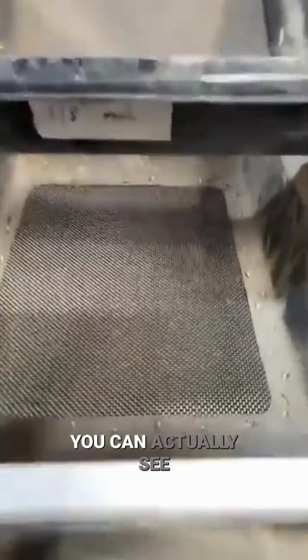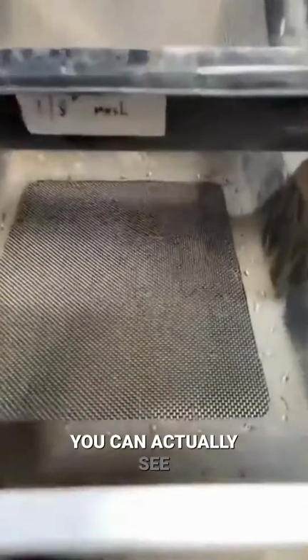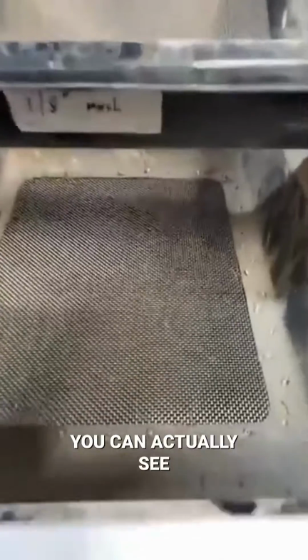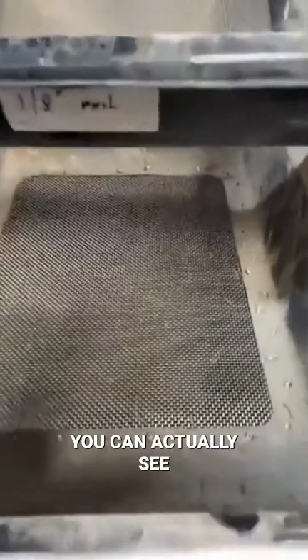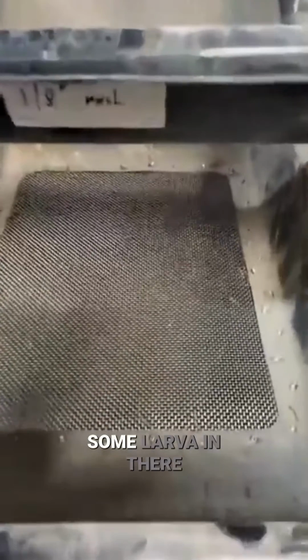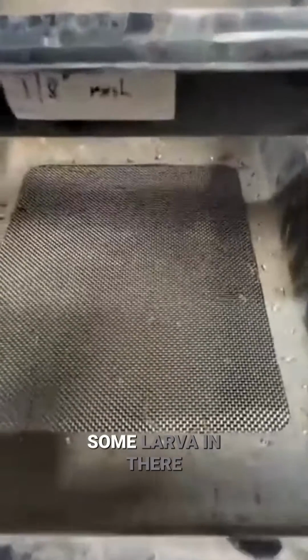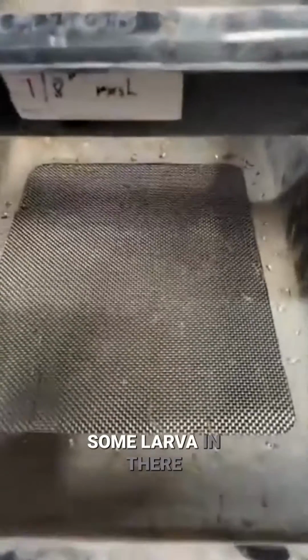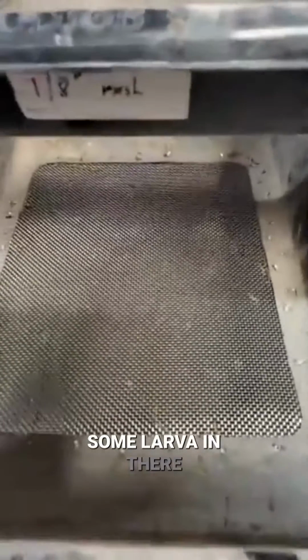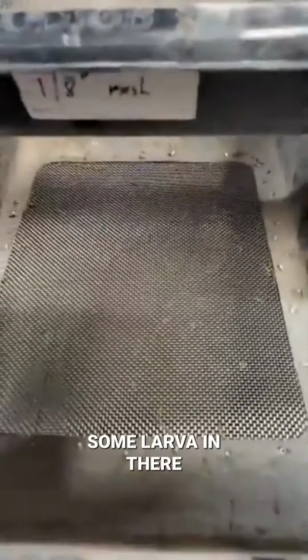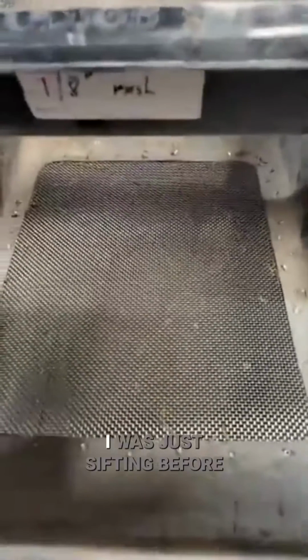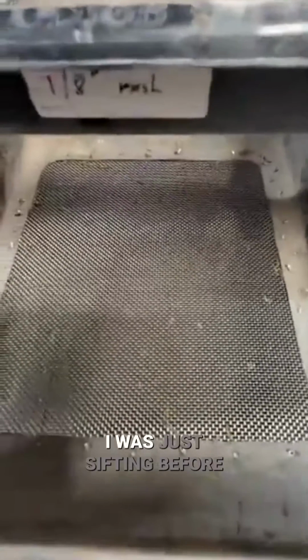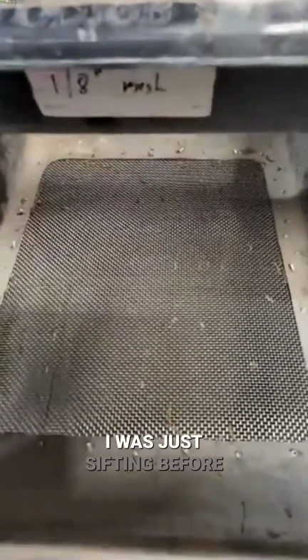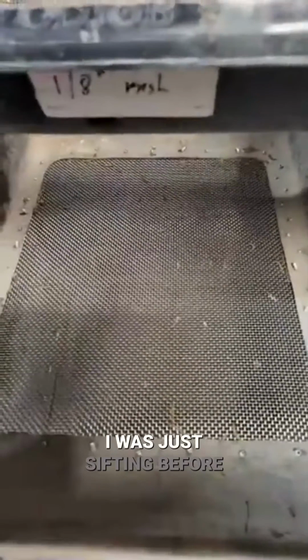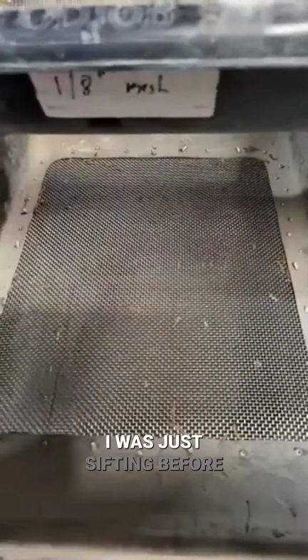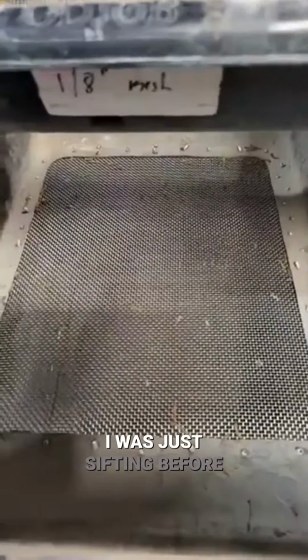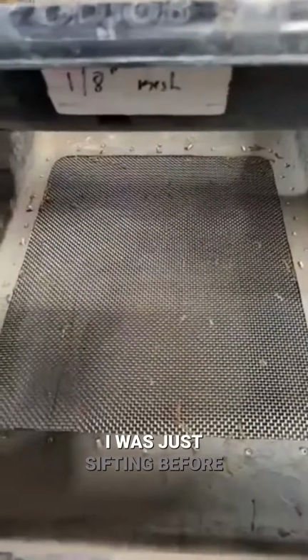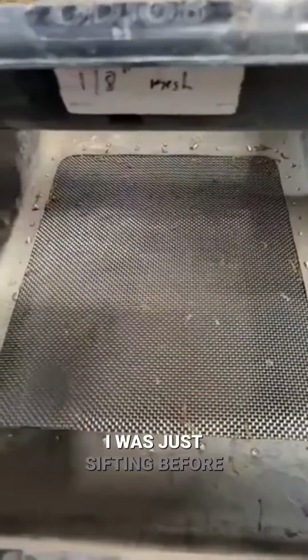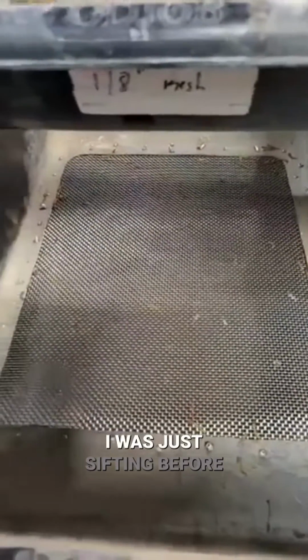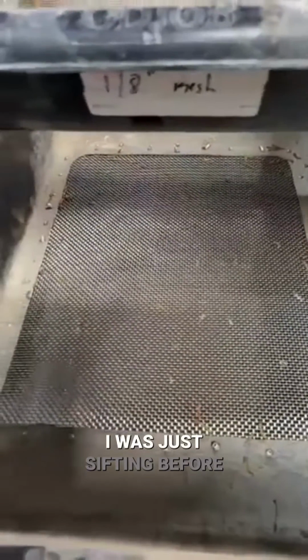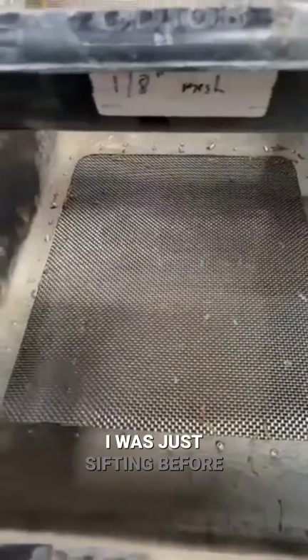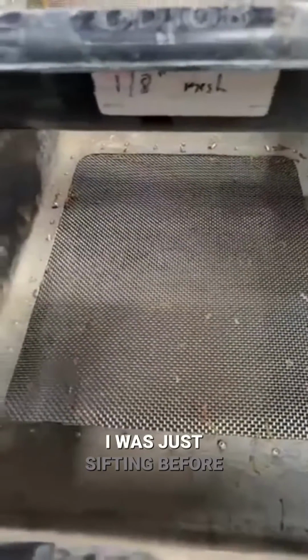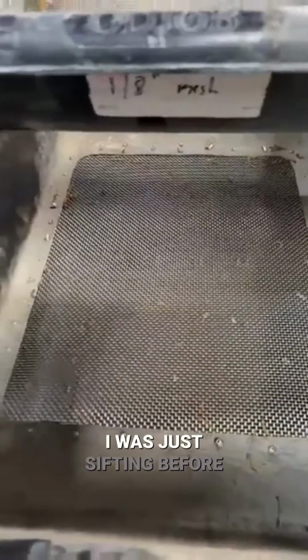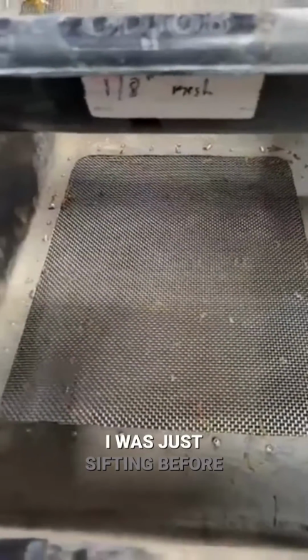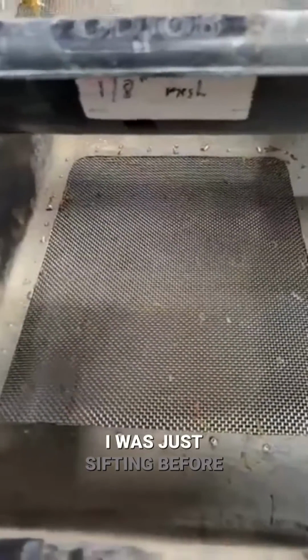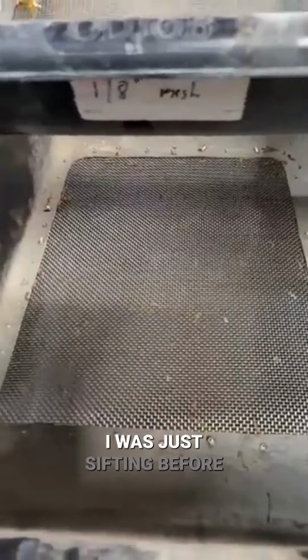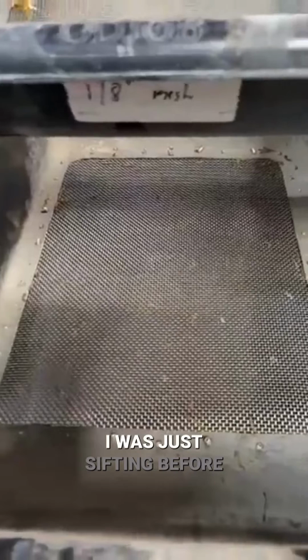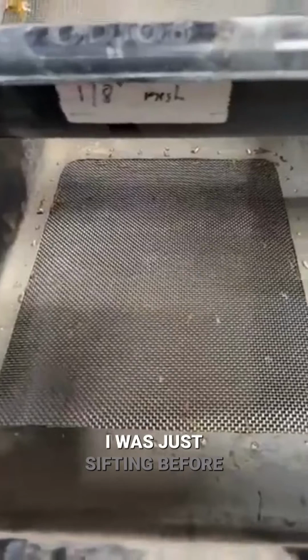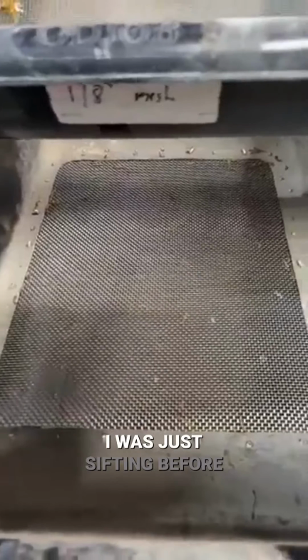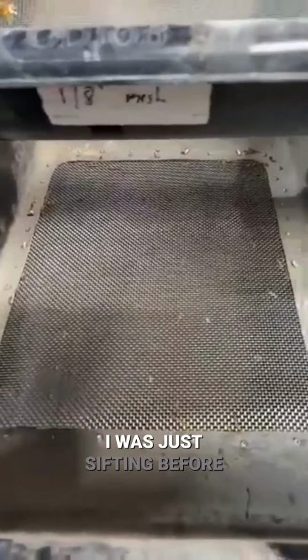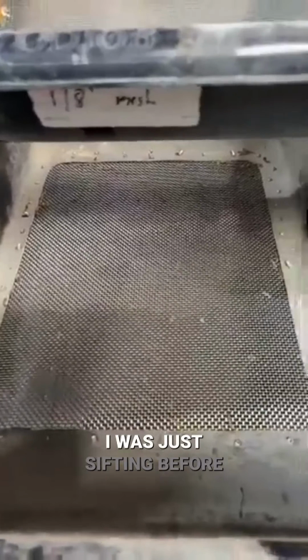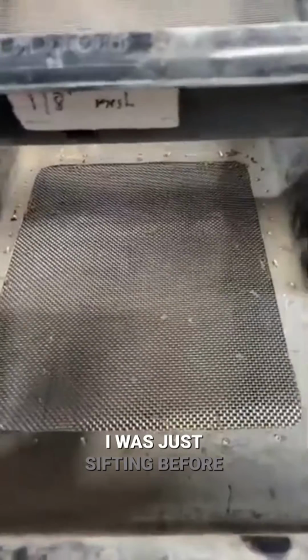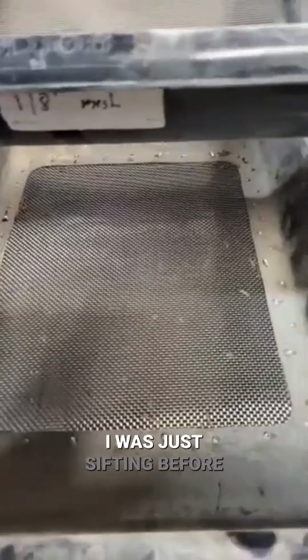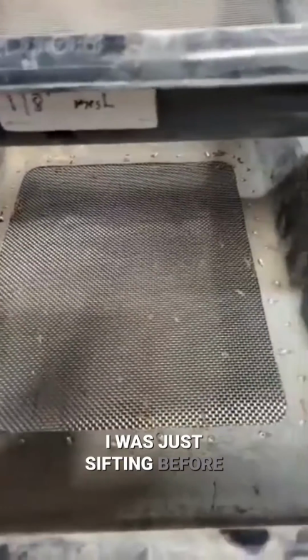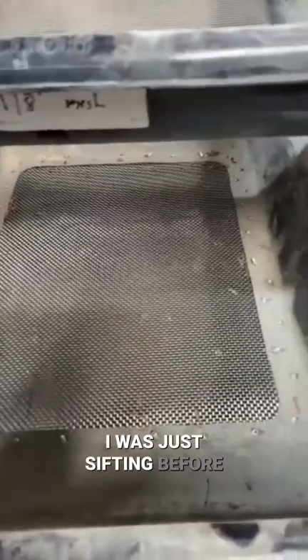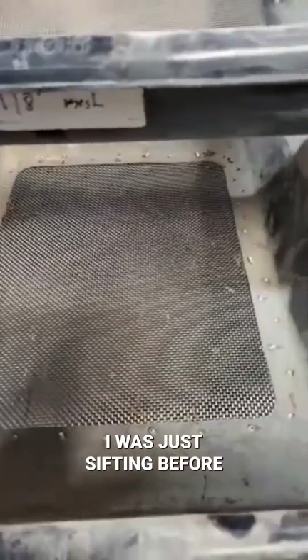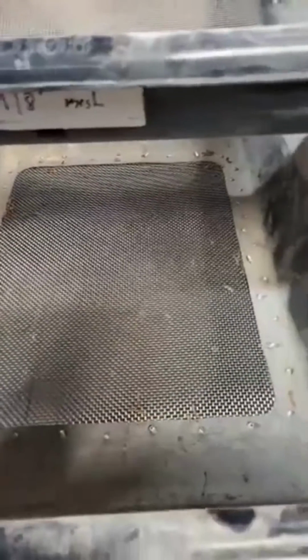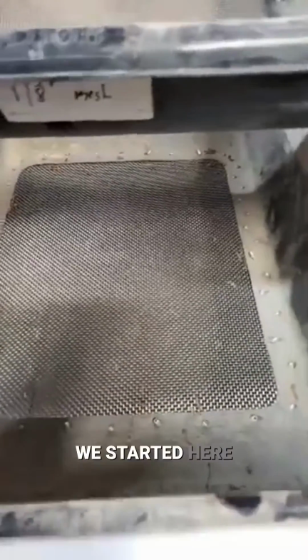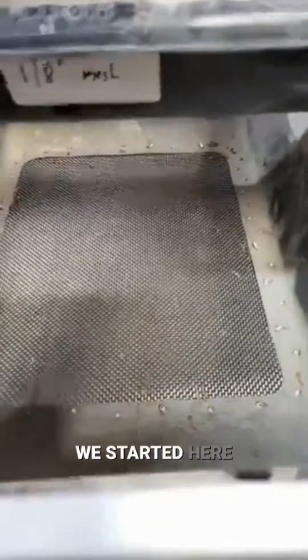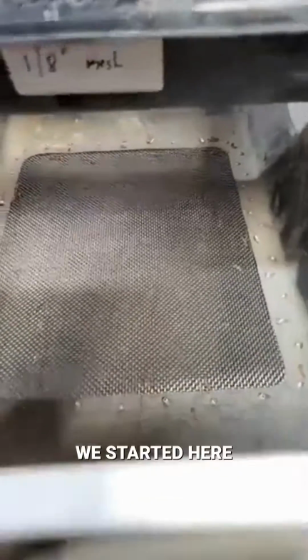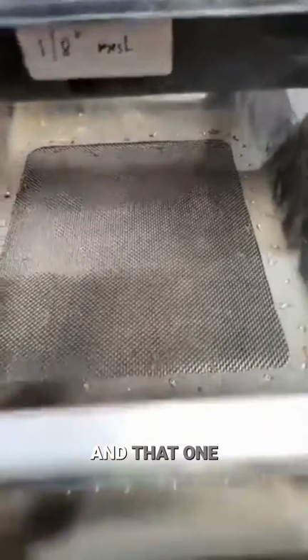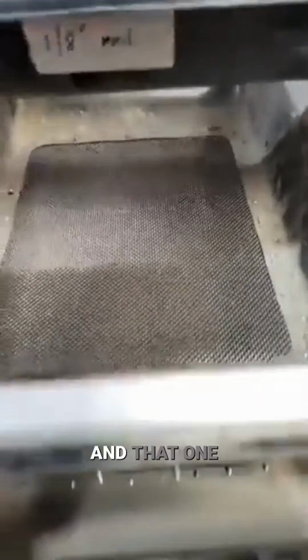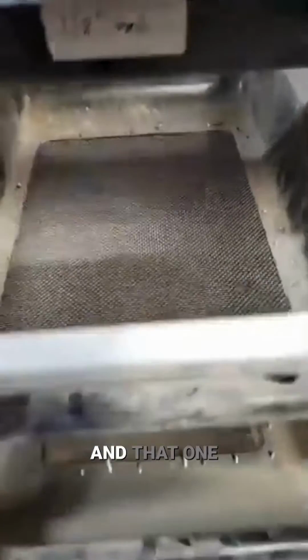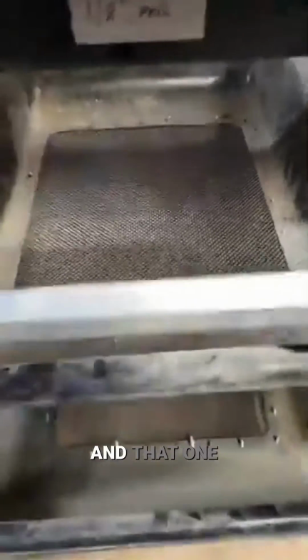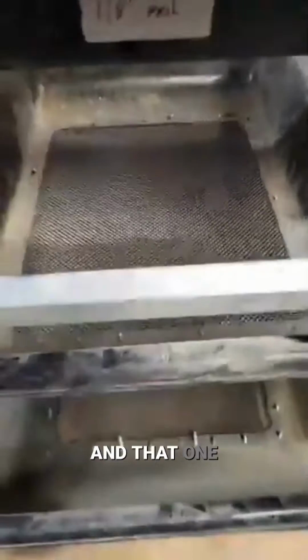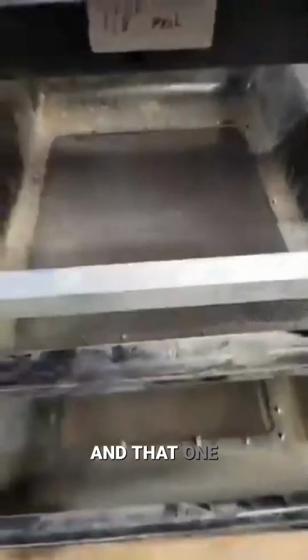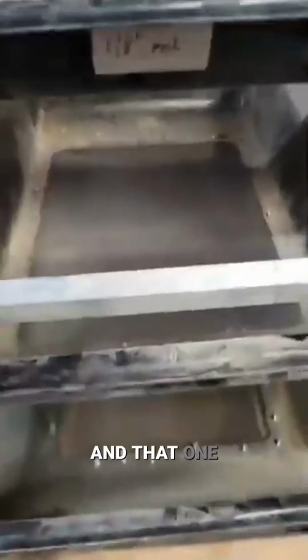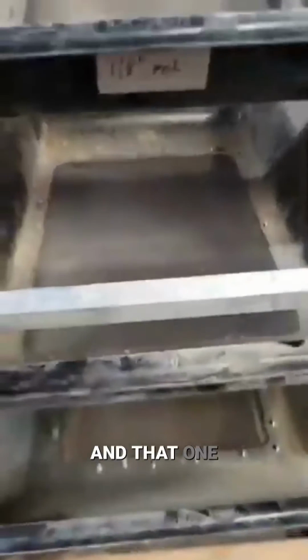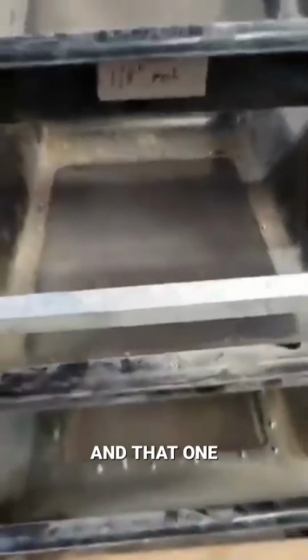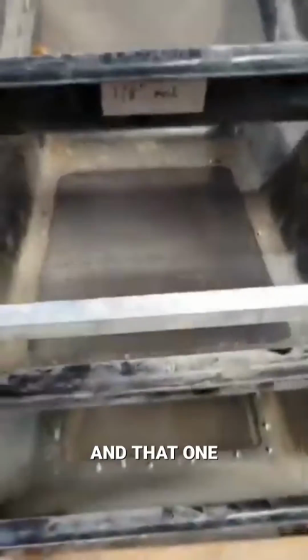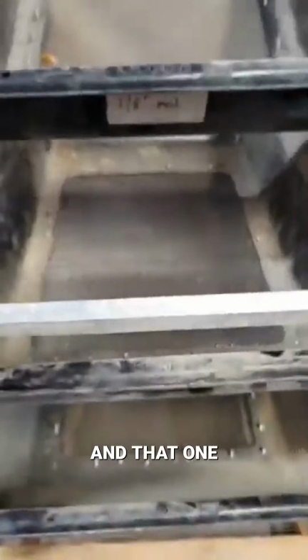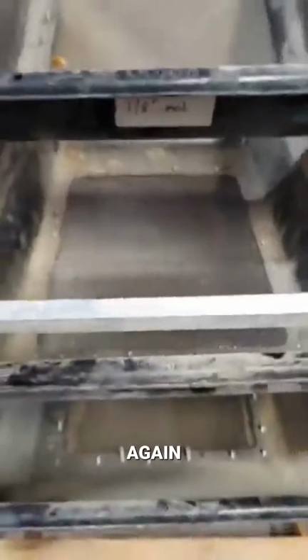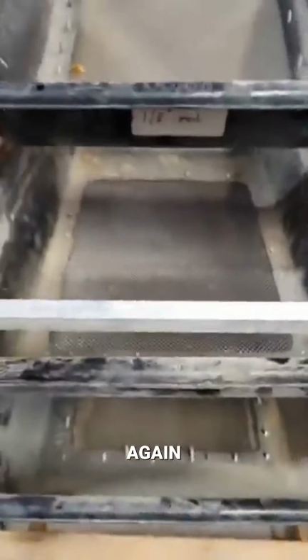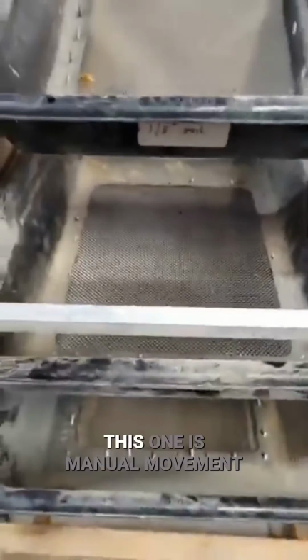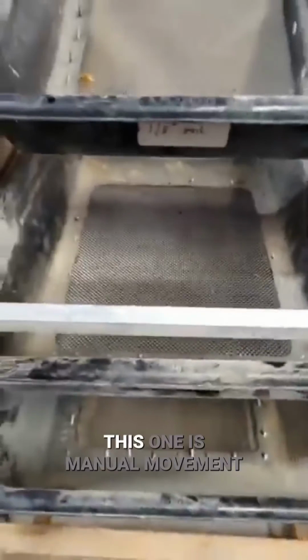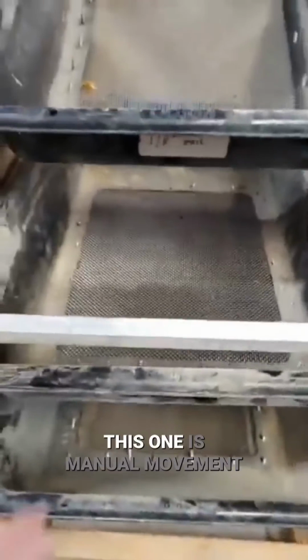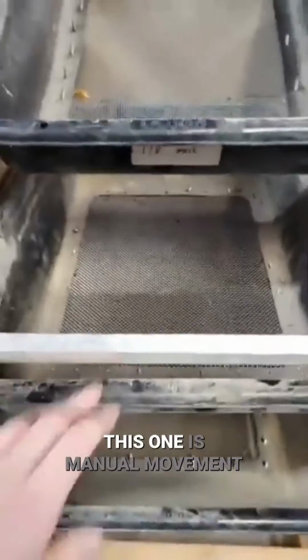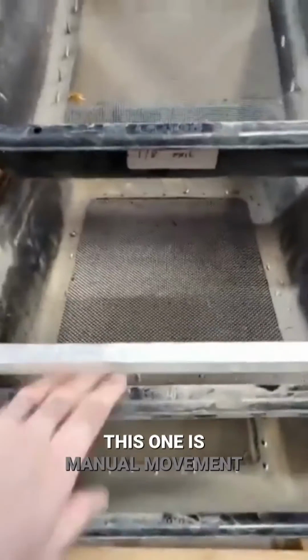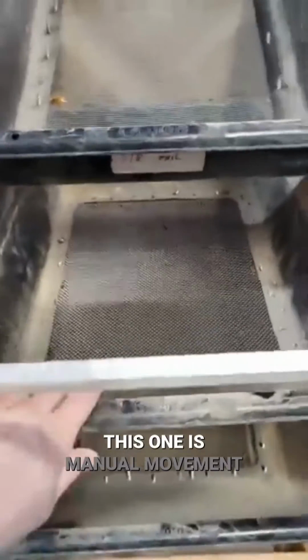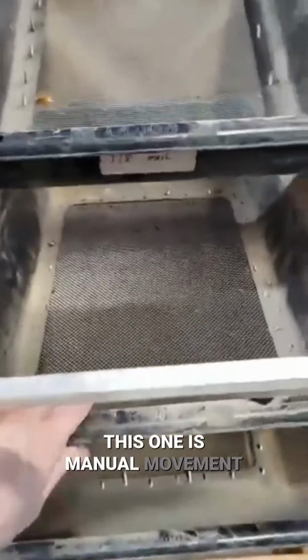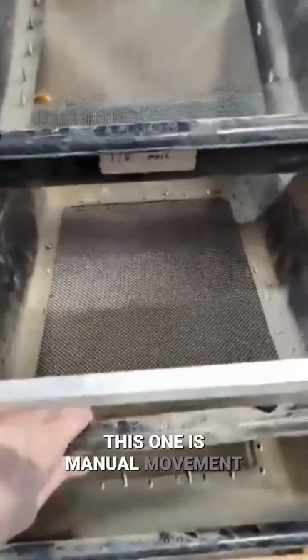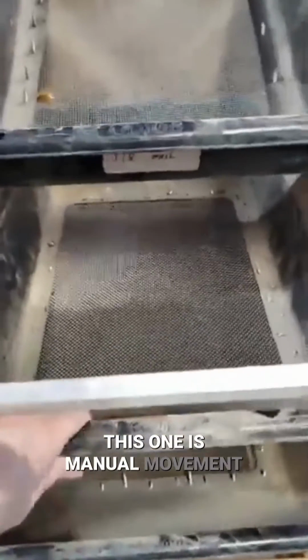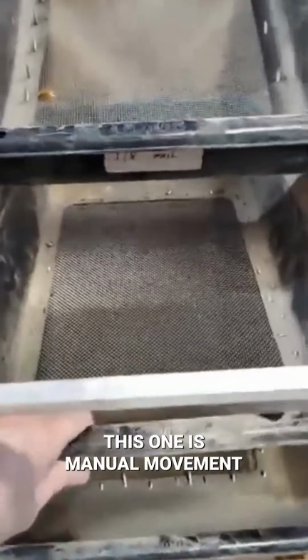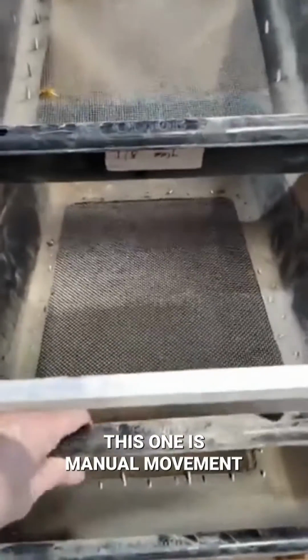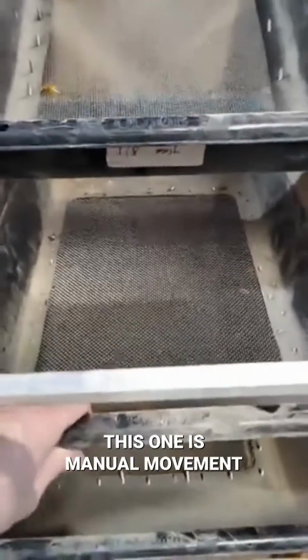You can actually see some larvae in there. I was just sifting before we started here. This one is manual movement.